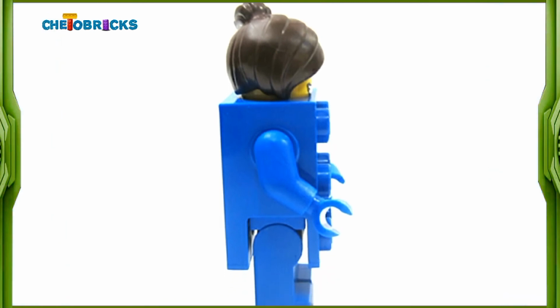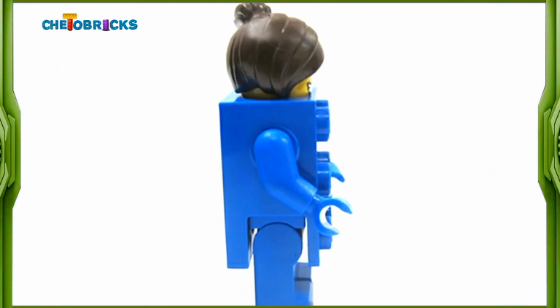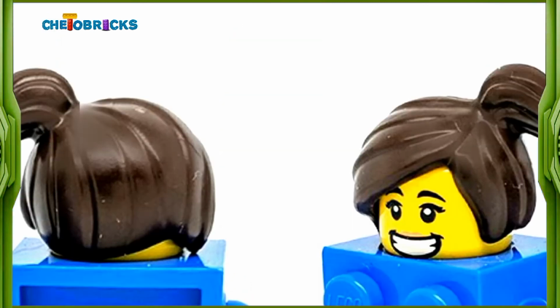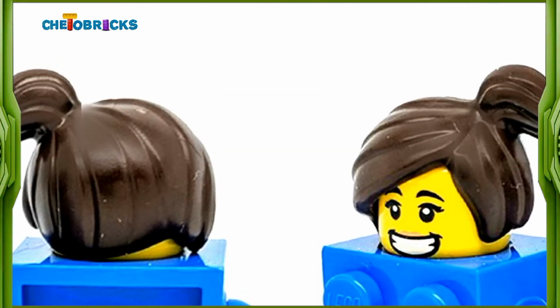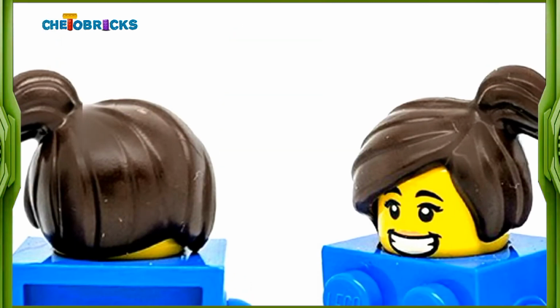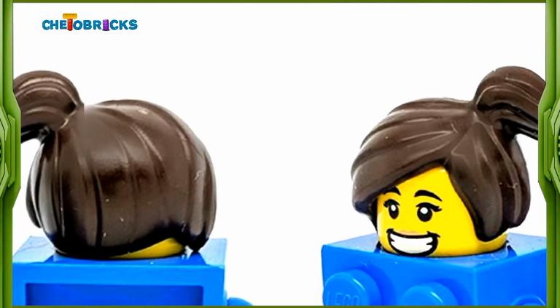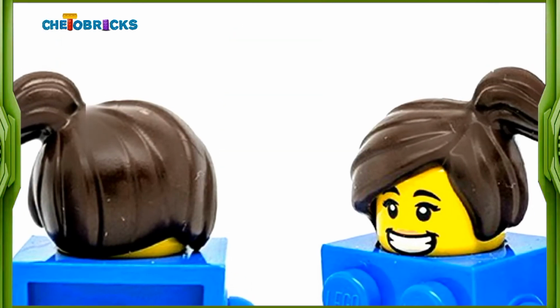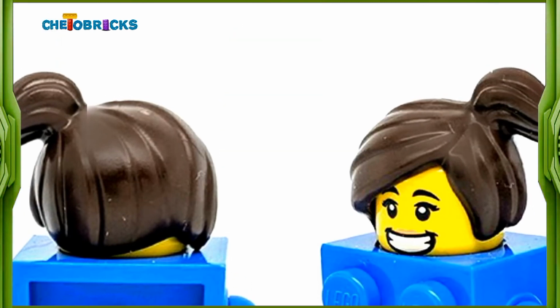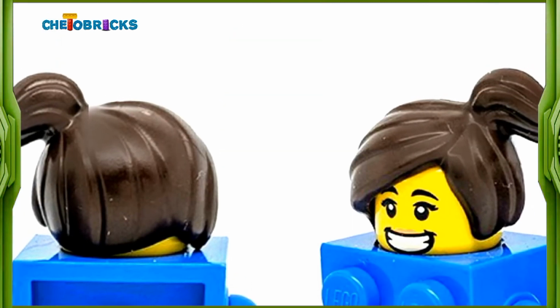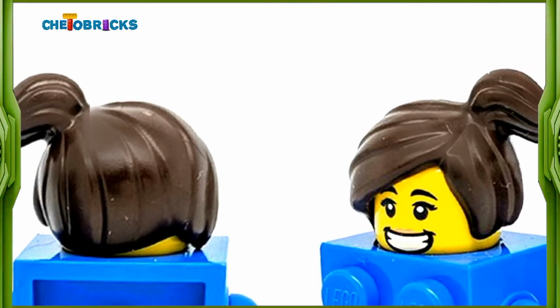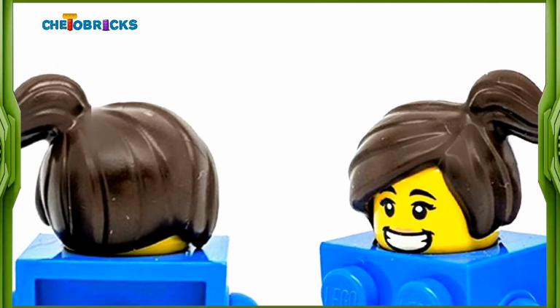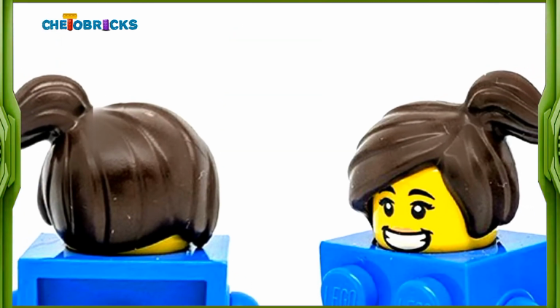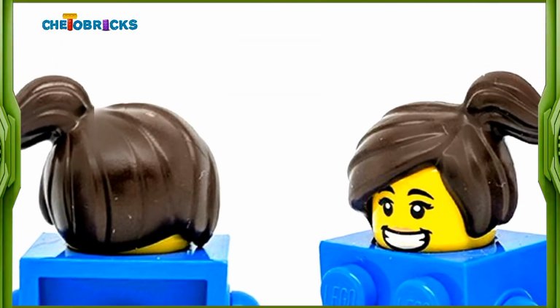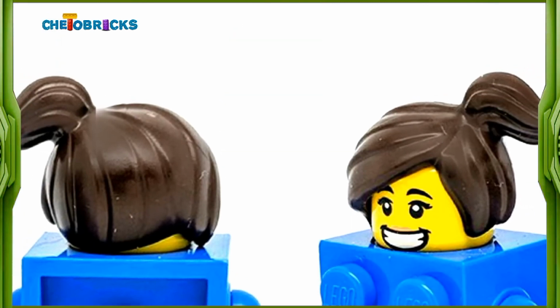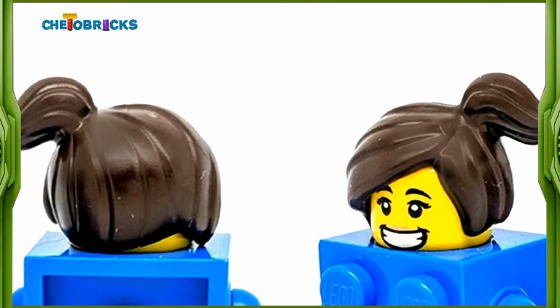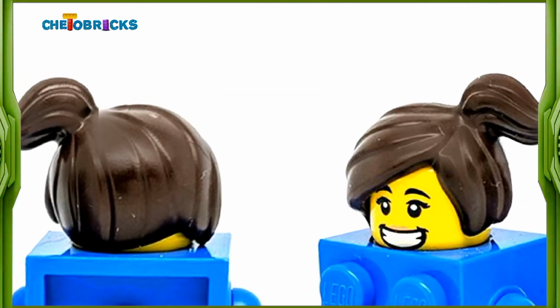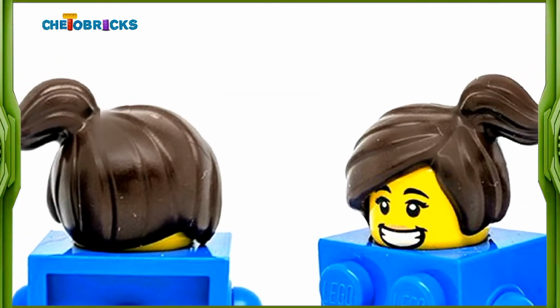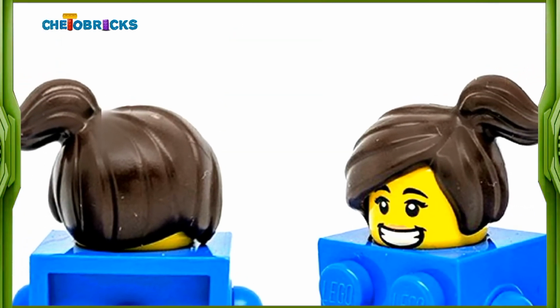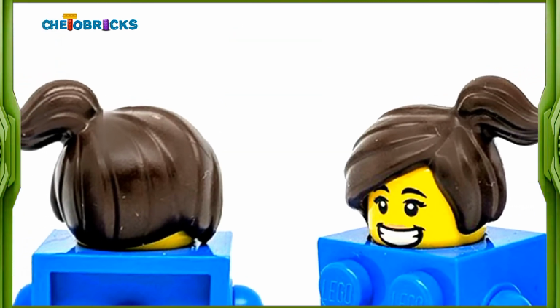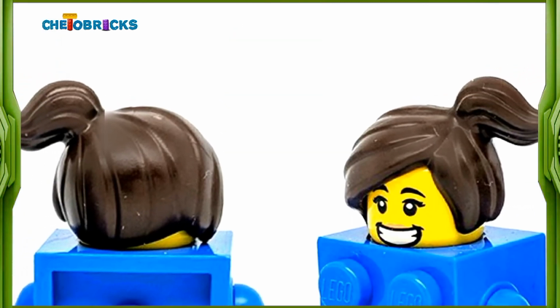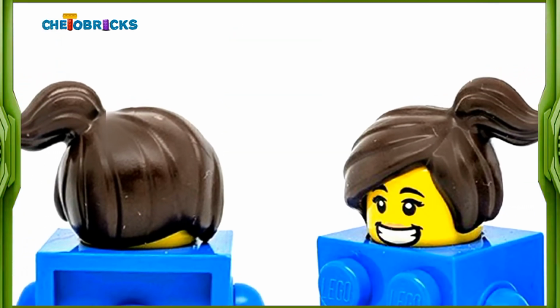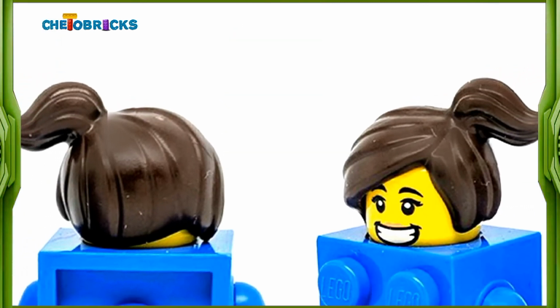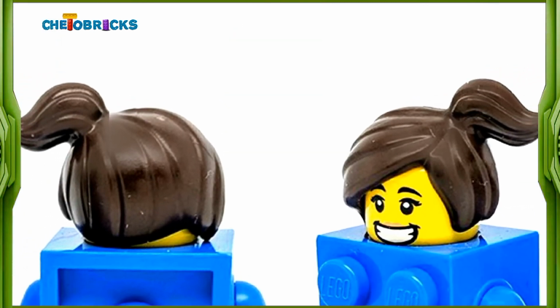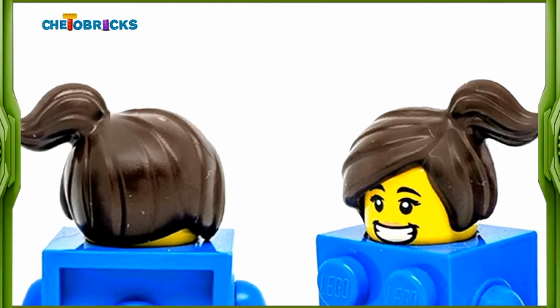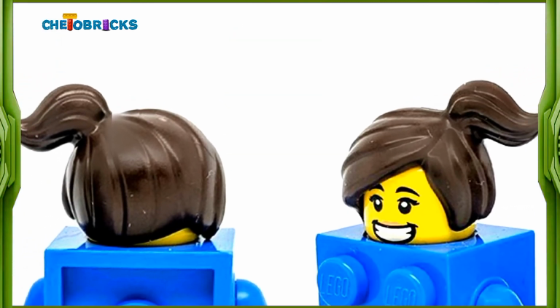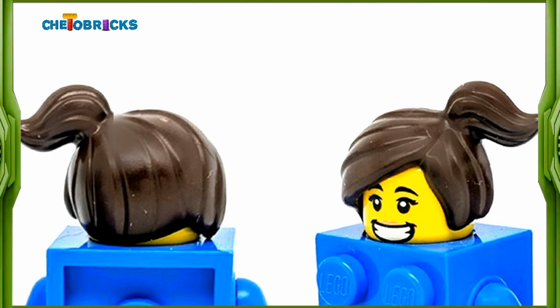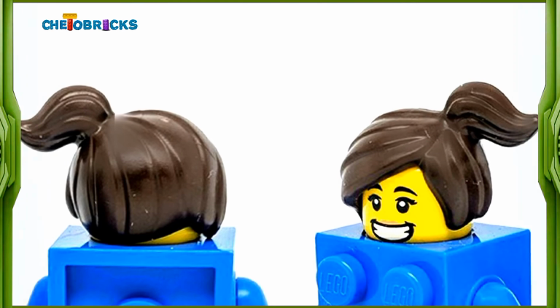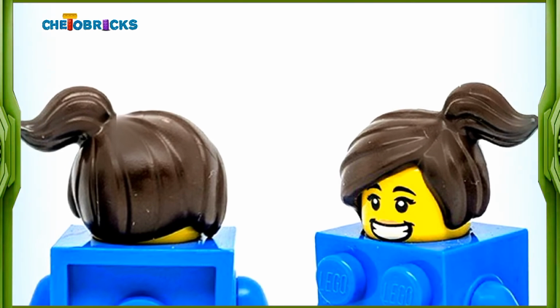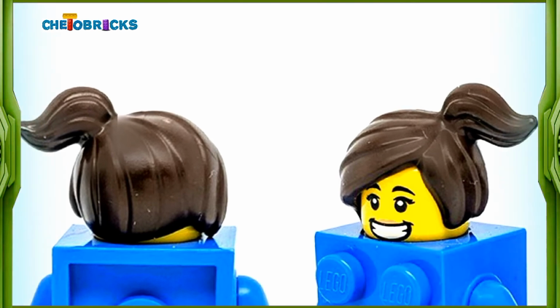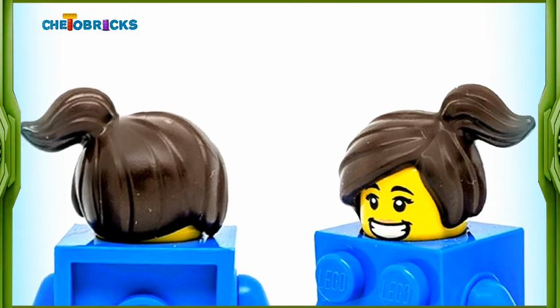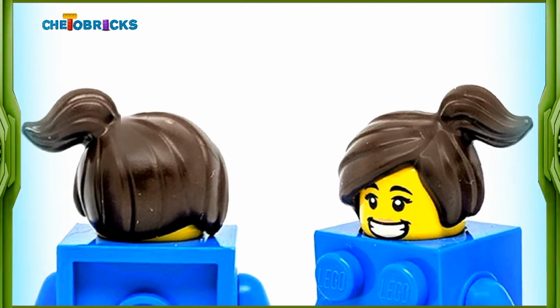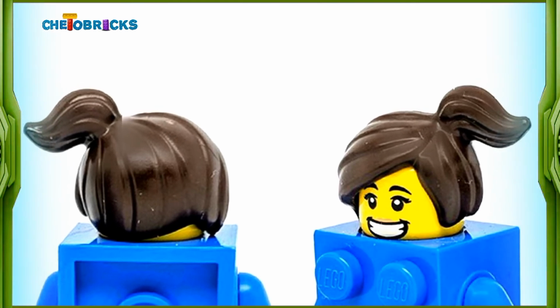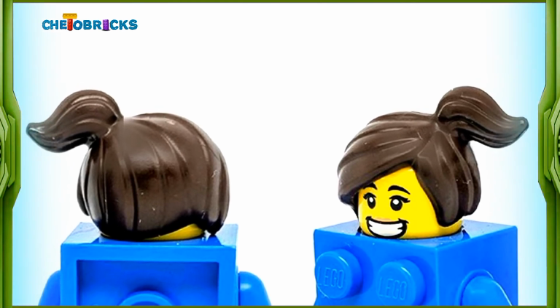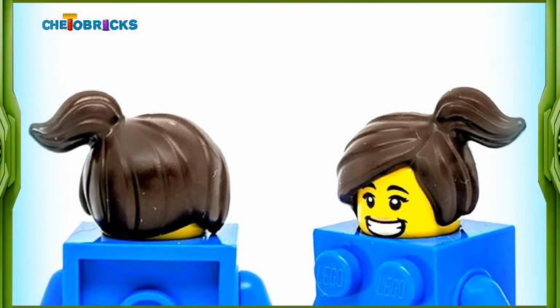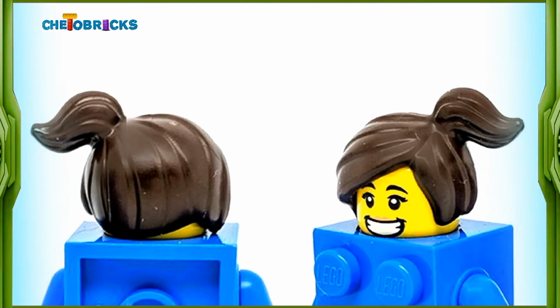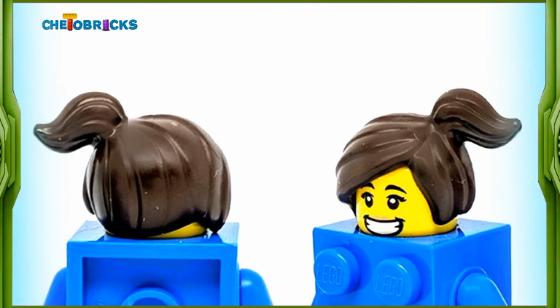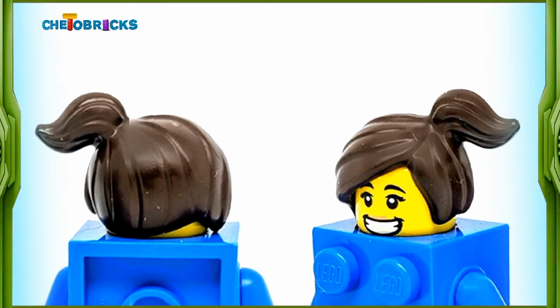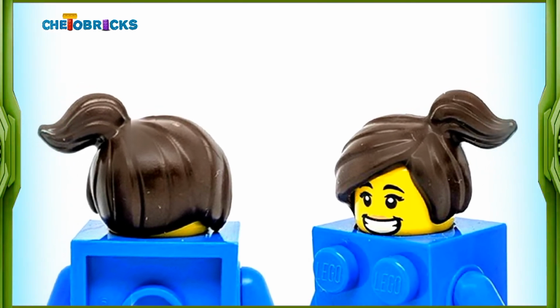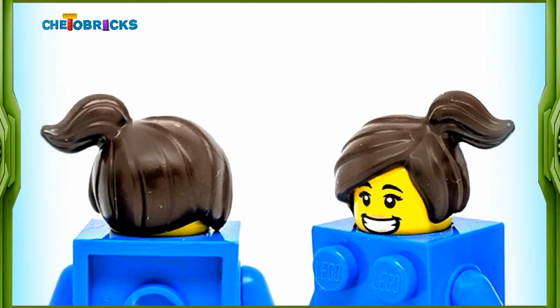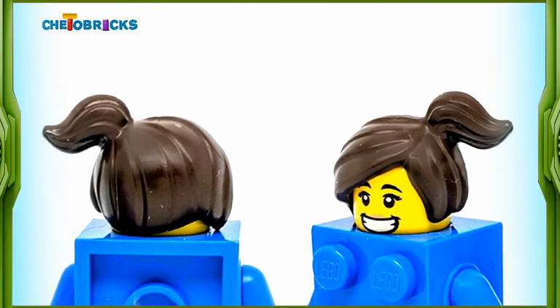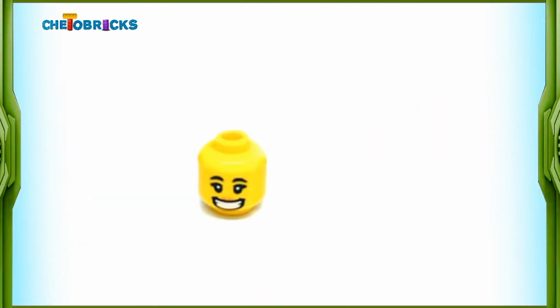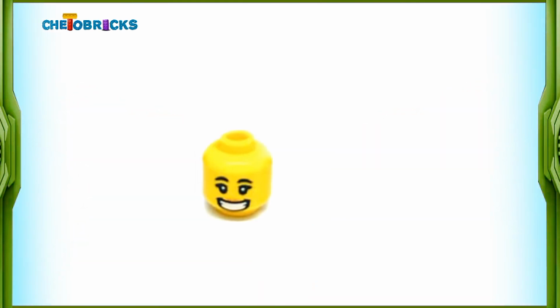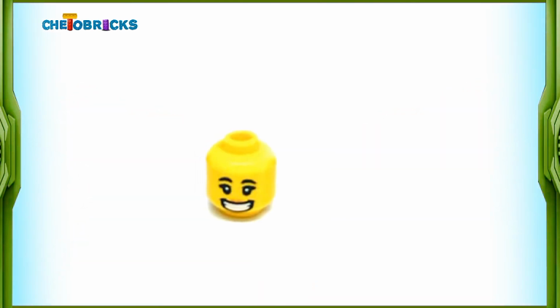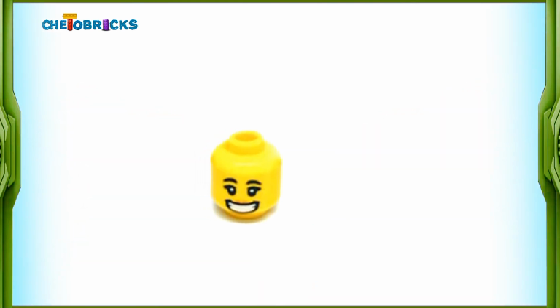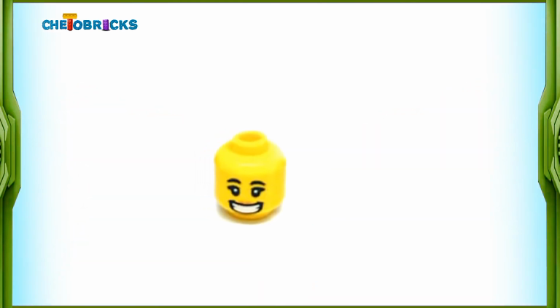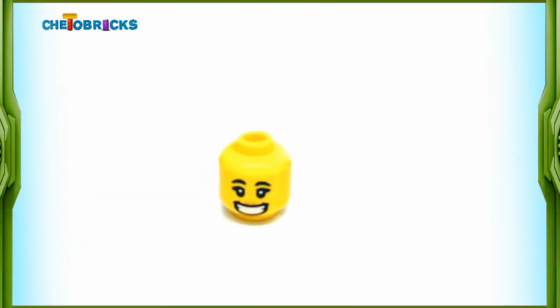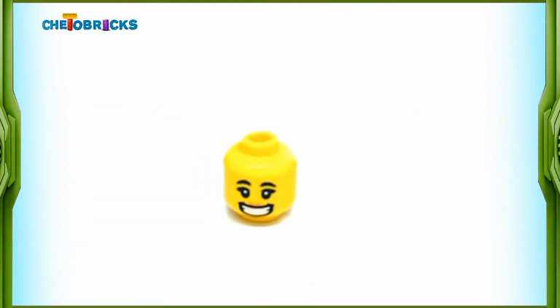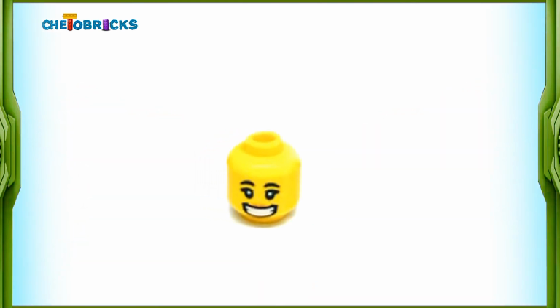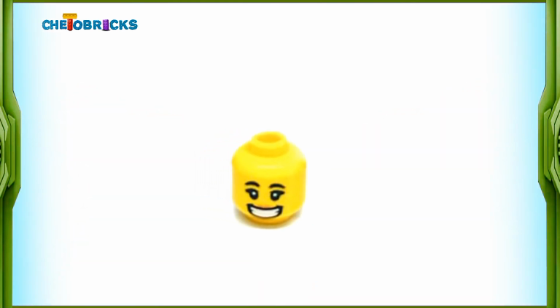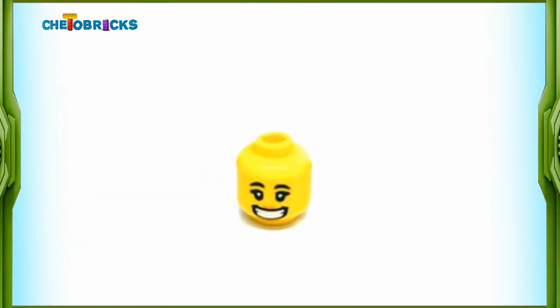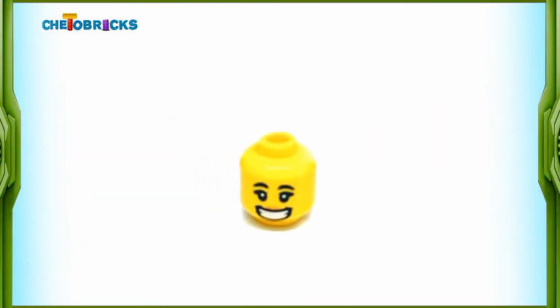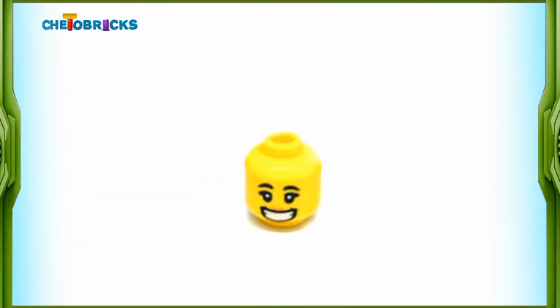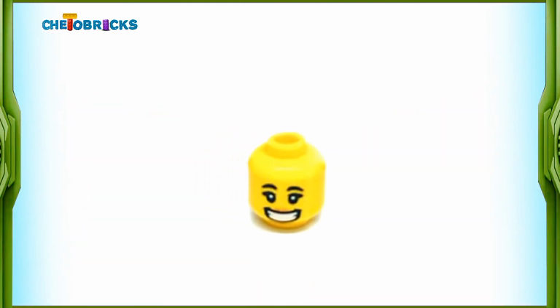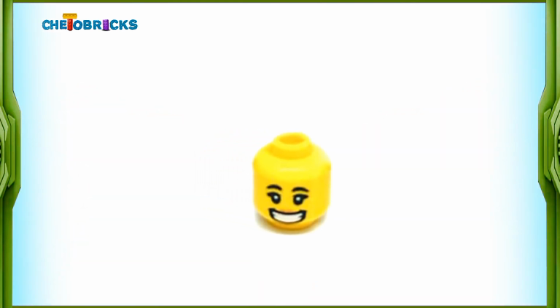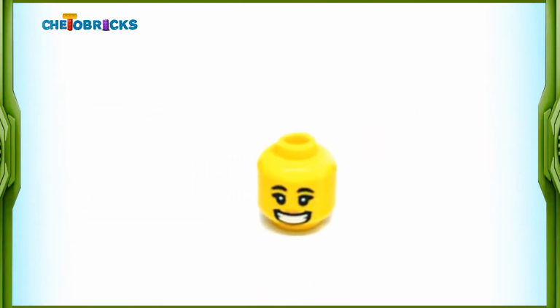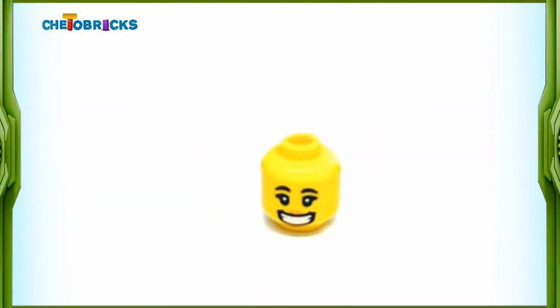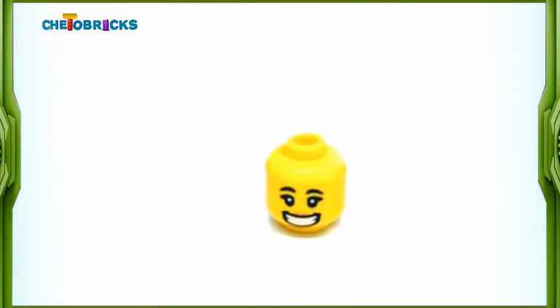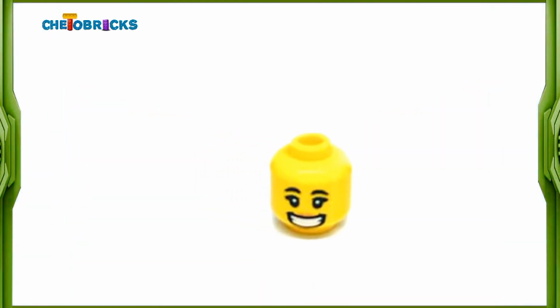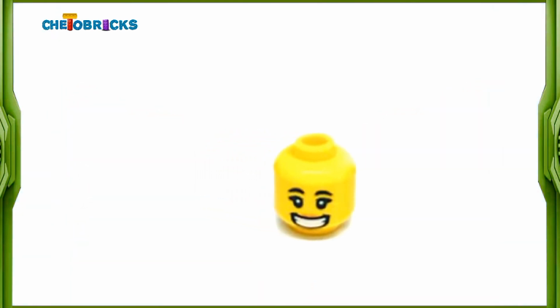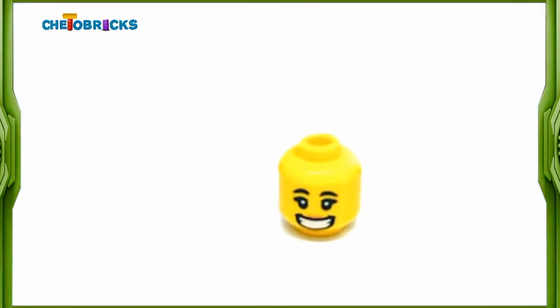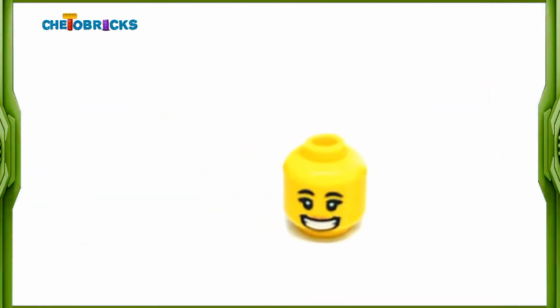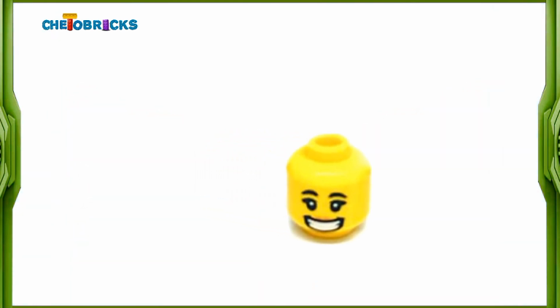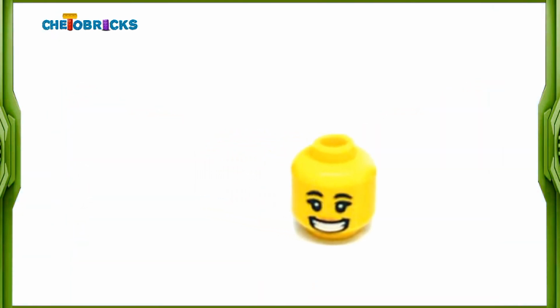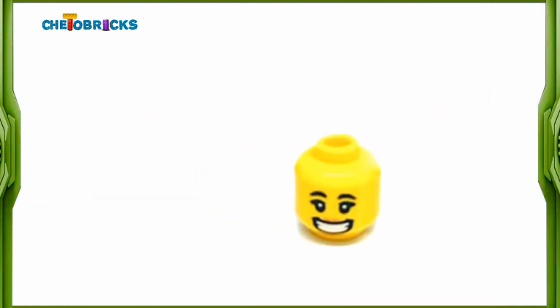She has a very nice one-sided ponytail hairpiece that looks very nice. Her facial expression is a big smile that looks very sweet.